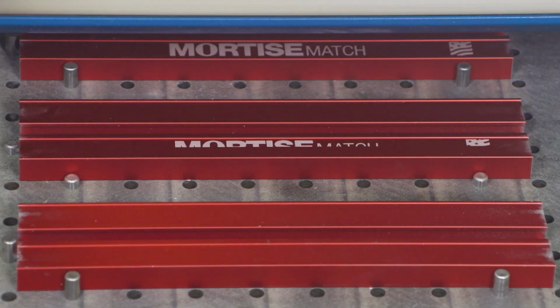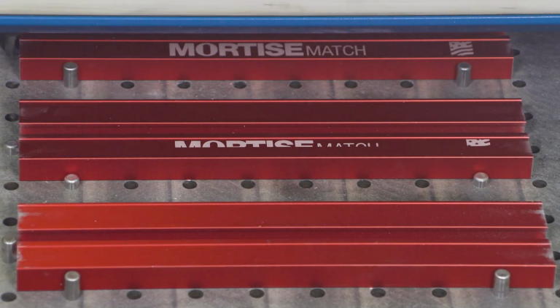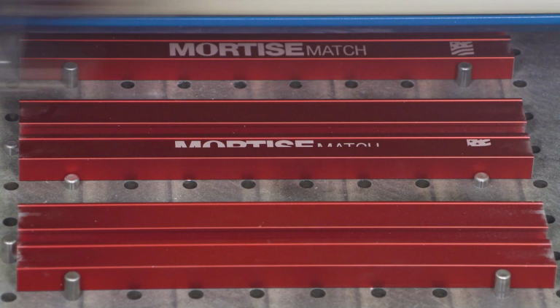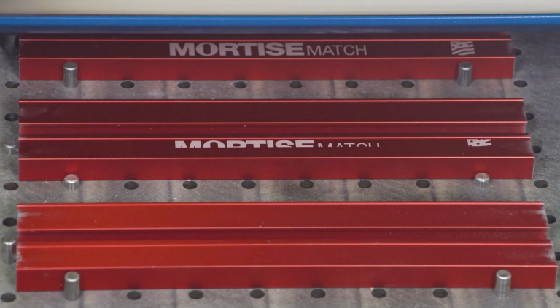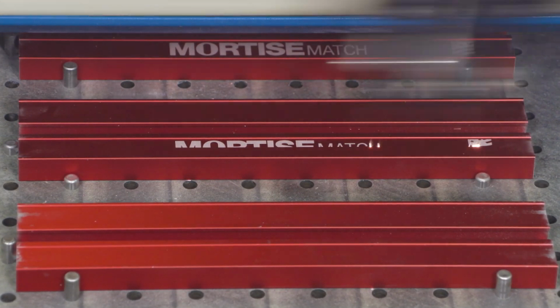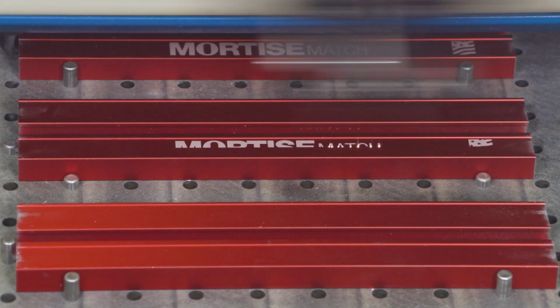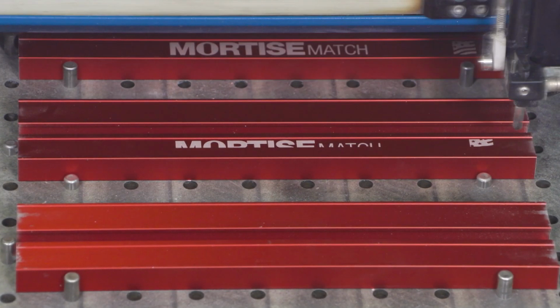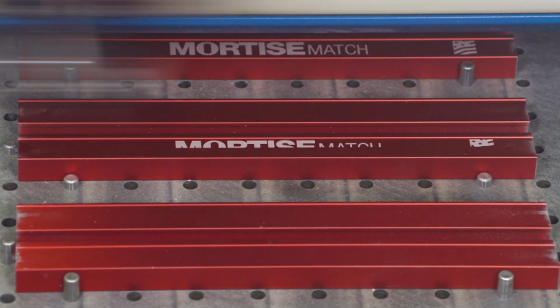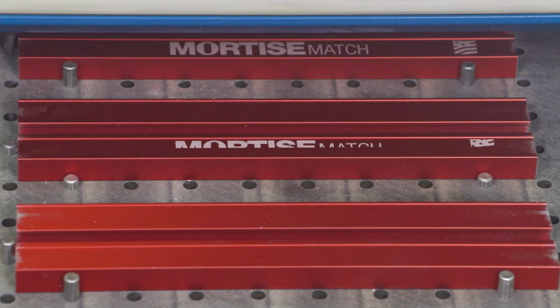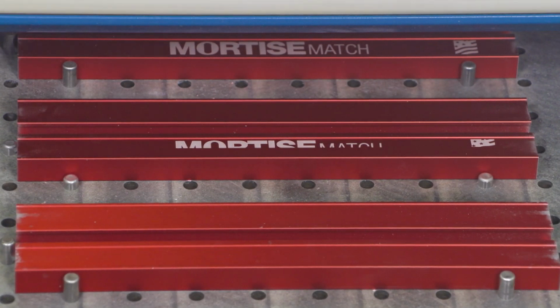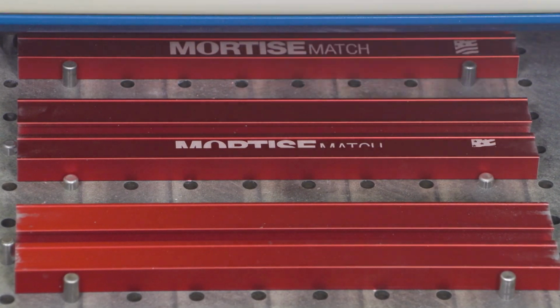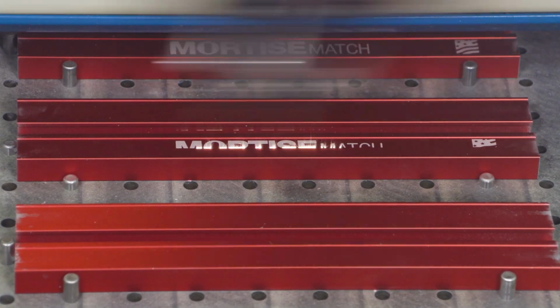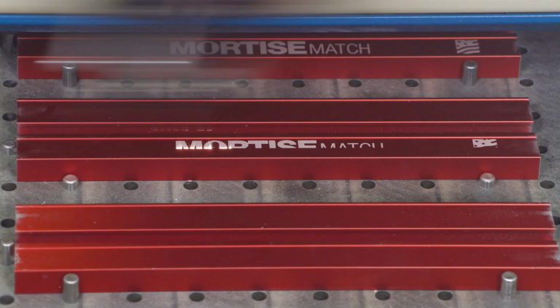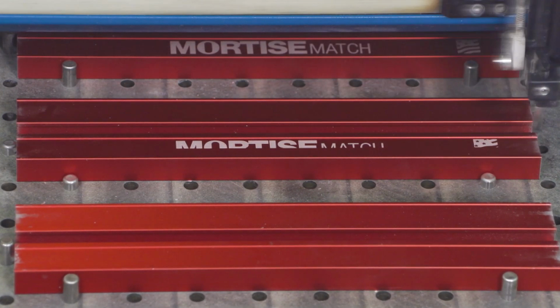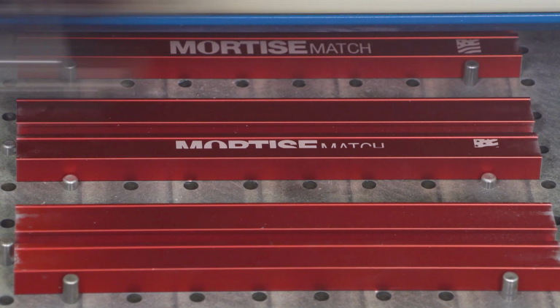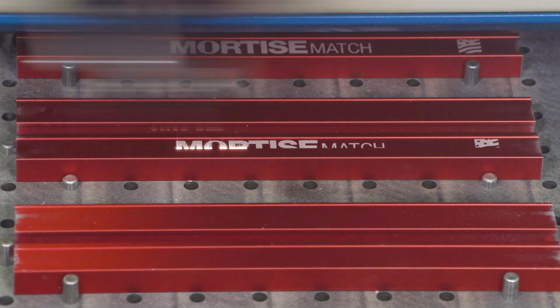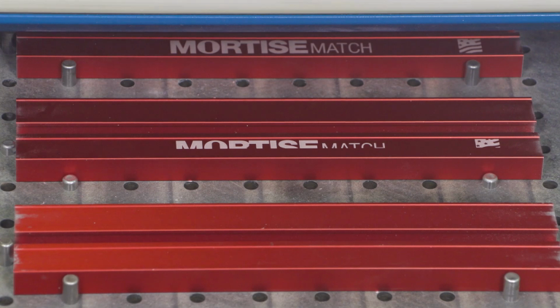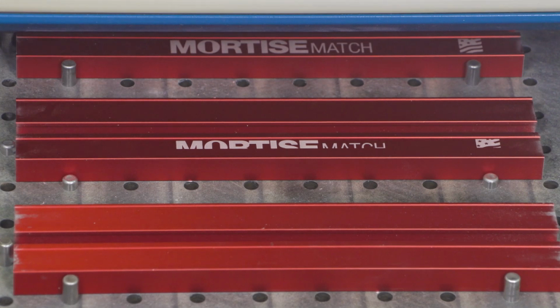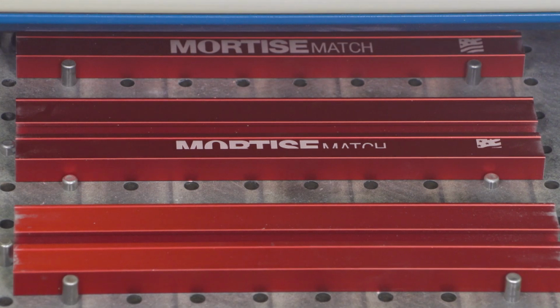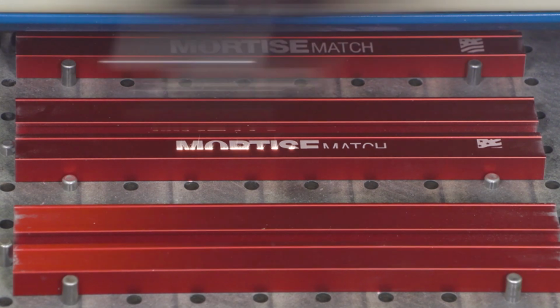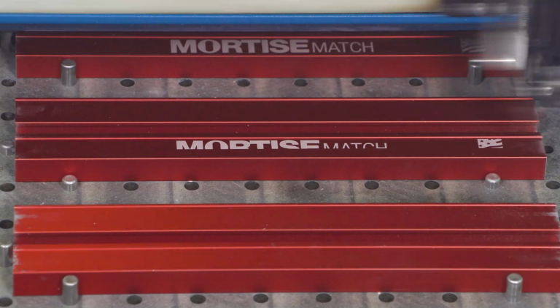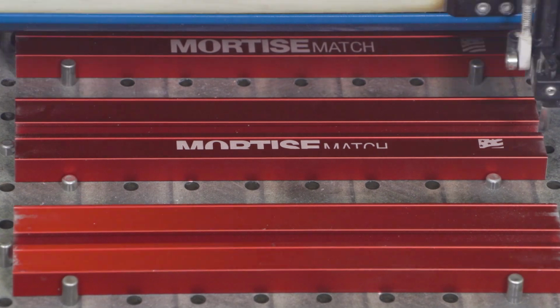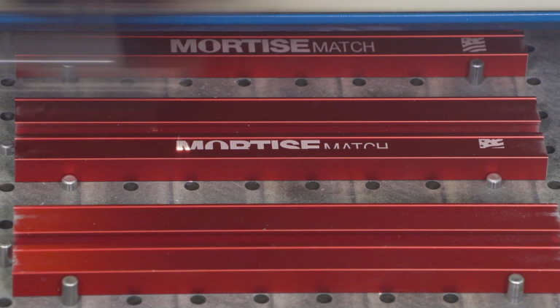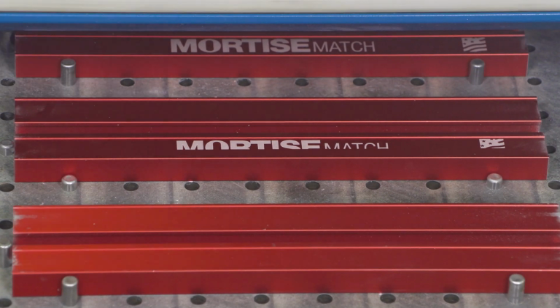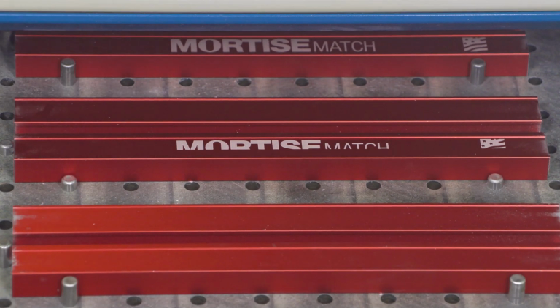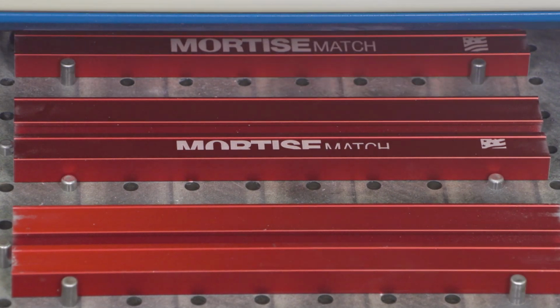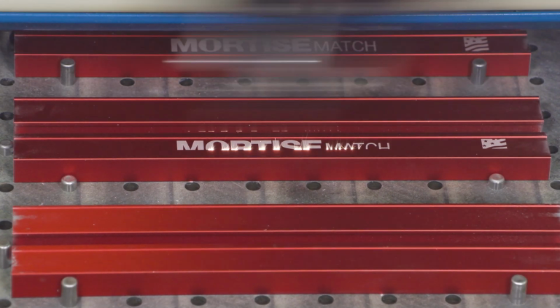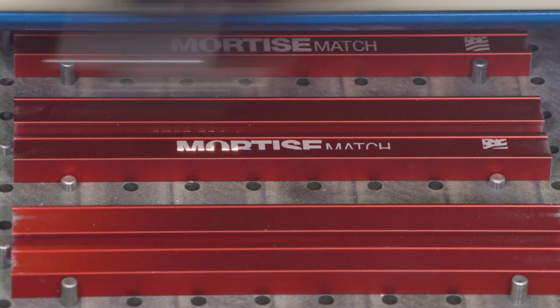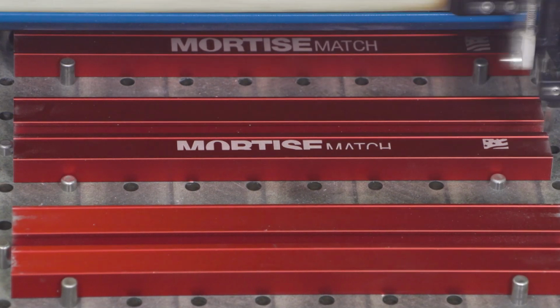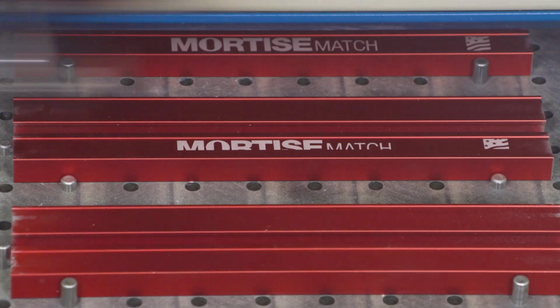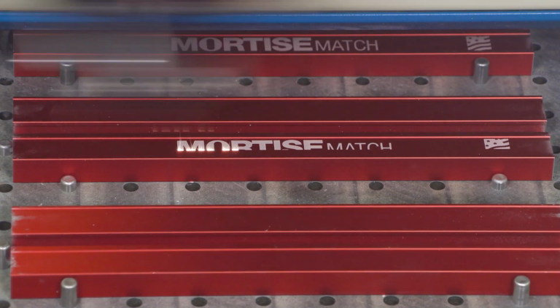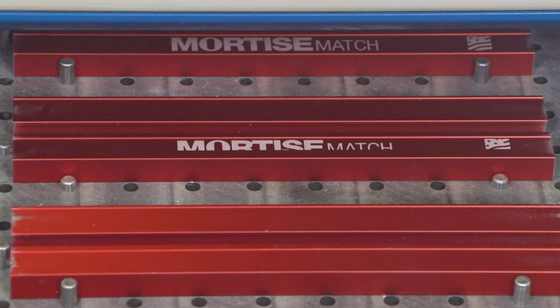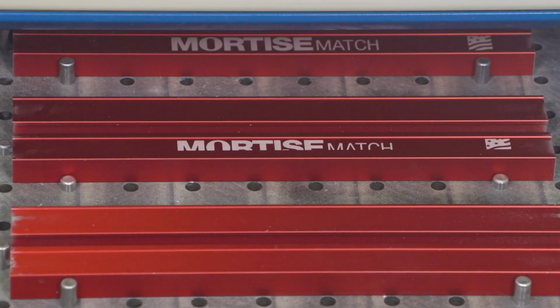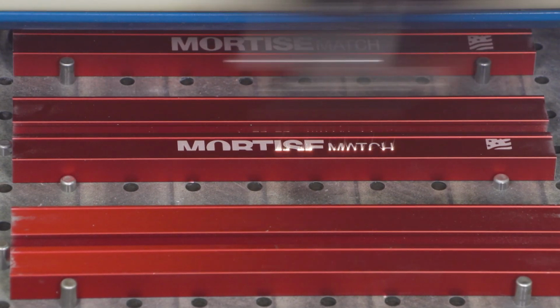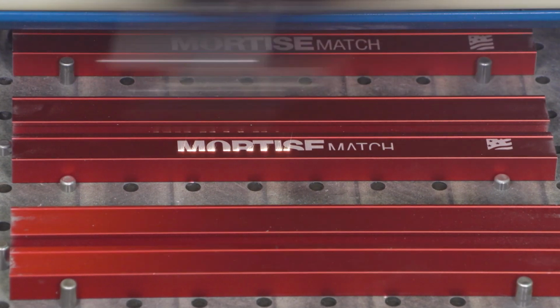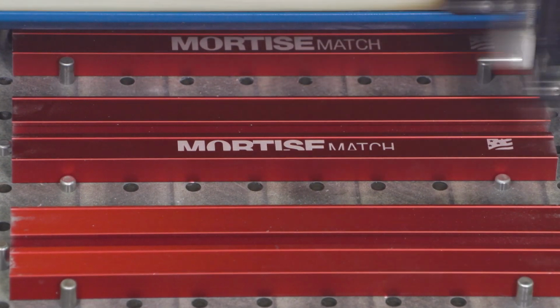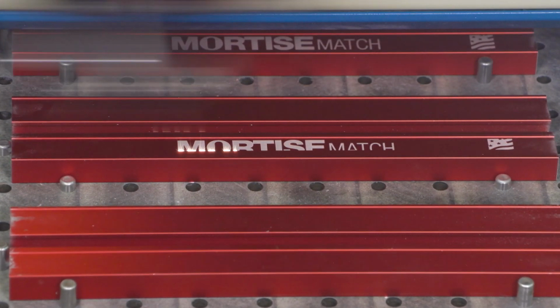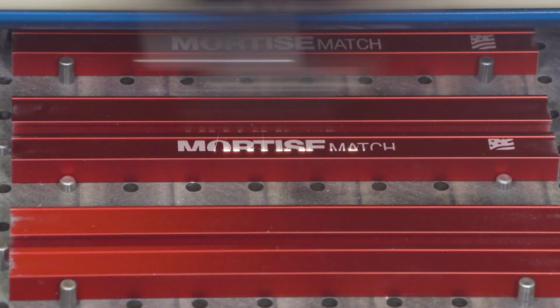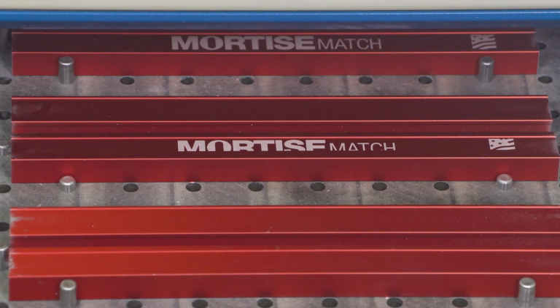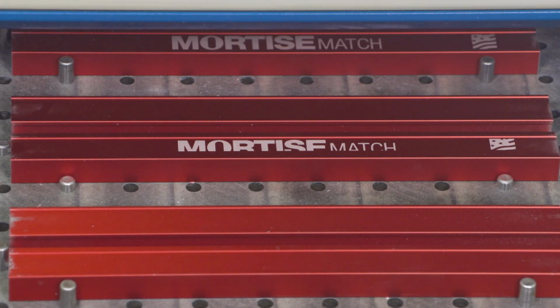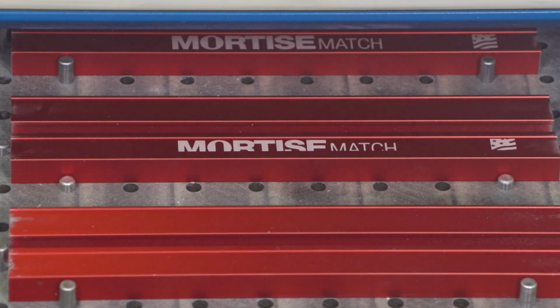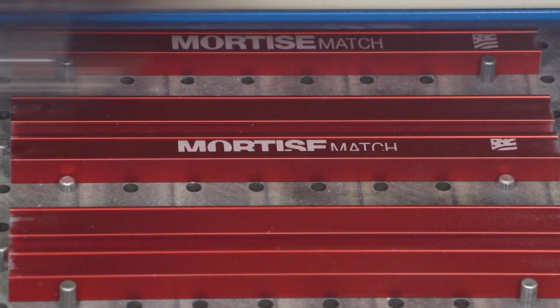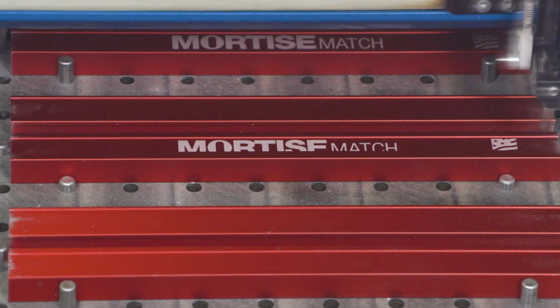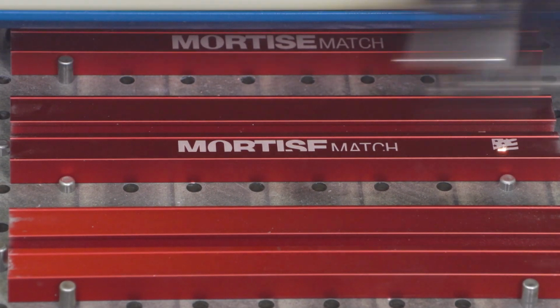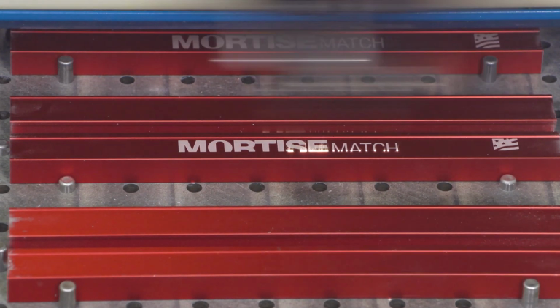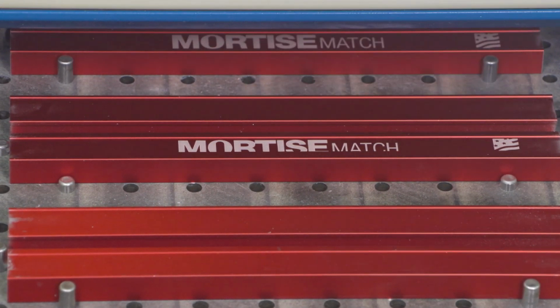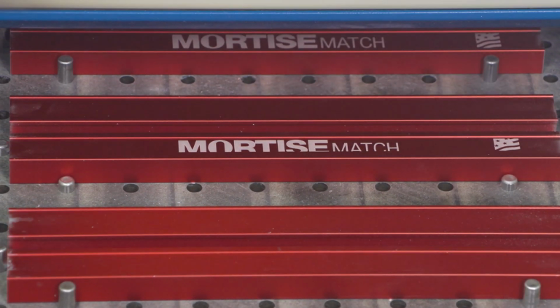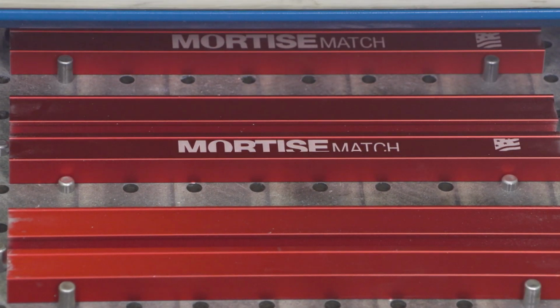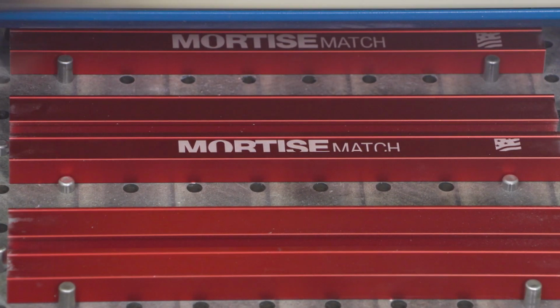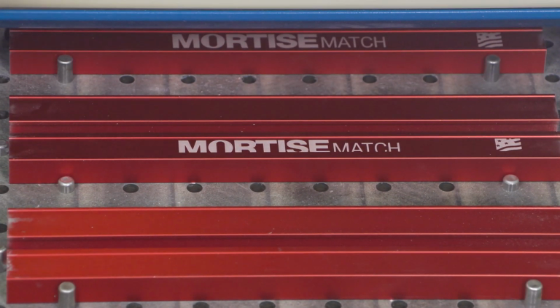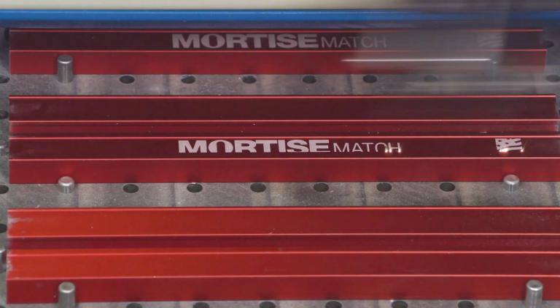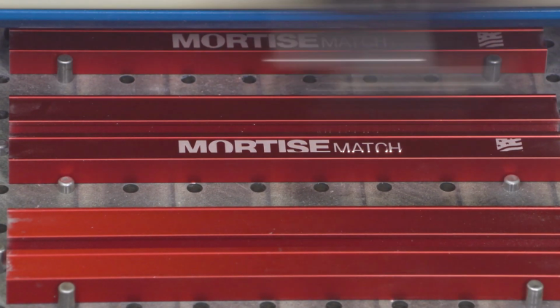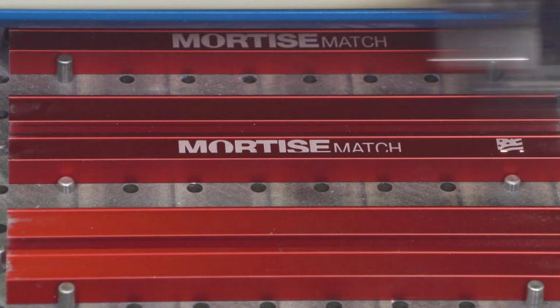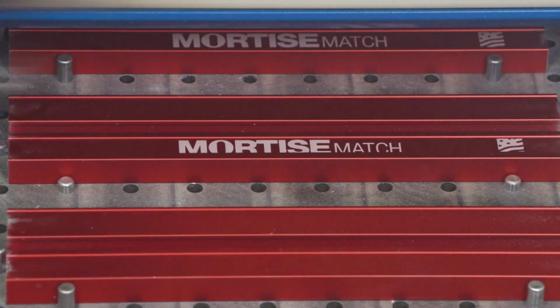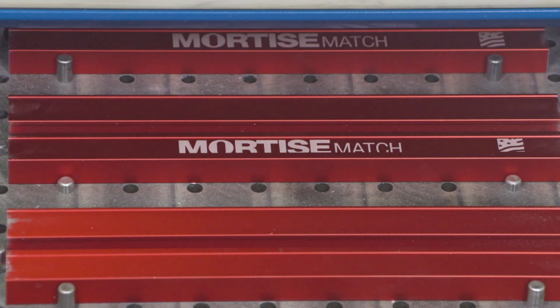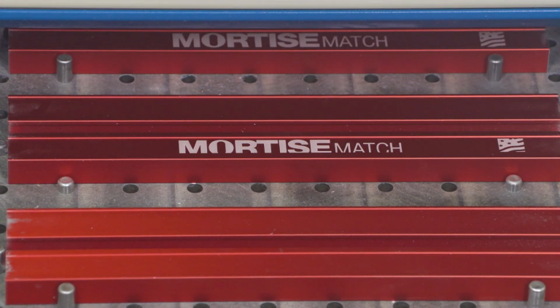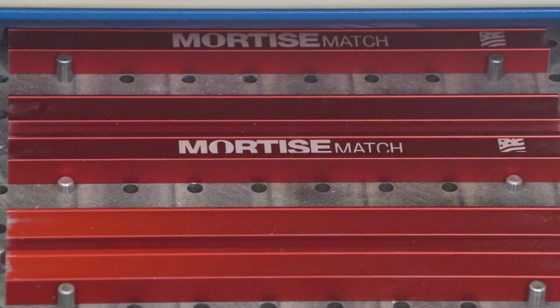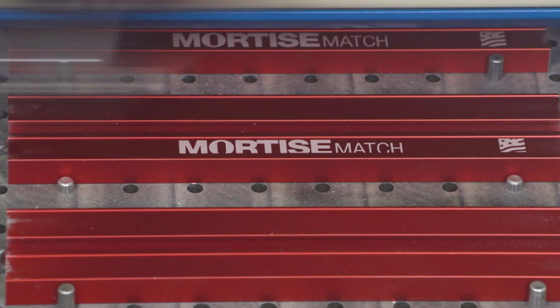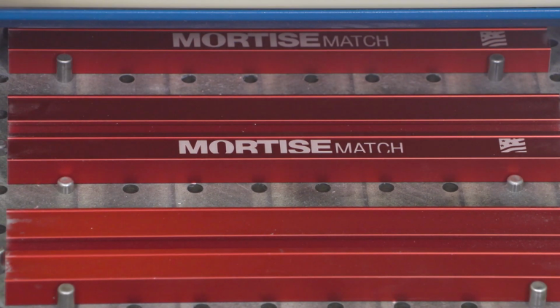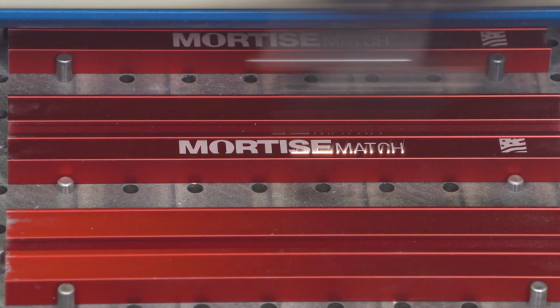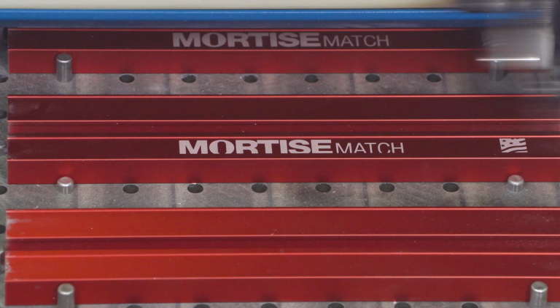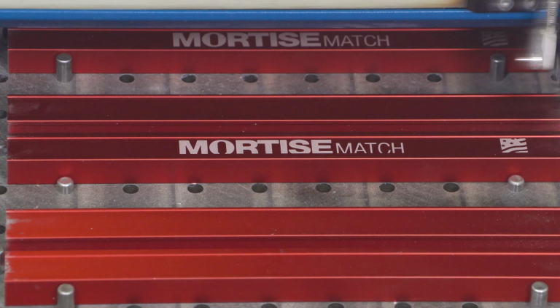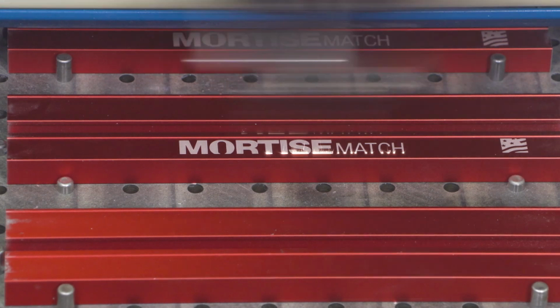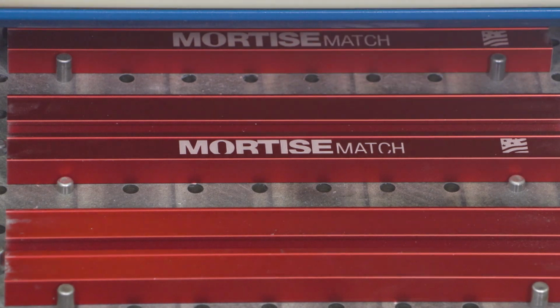Production is finishing up on the Mortise Match and shipping will begin soon. Stay tuned for more production updates.